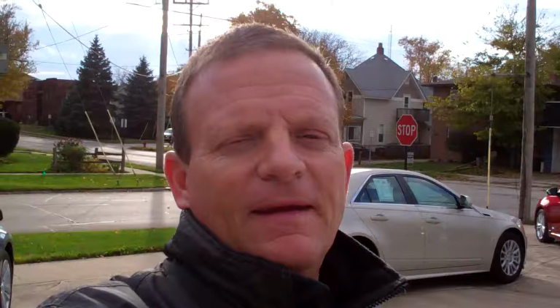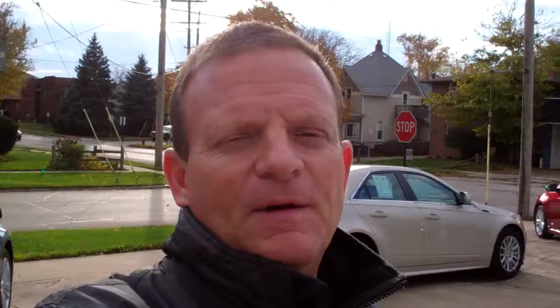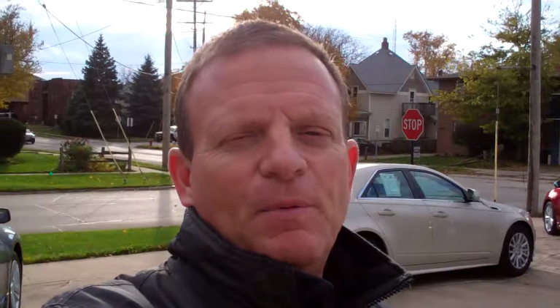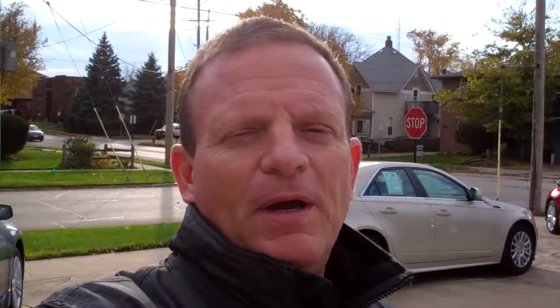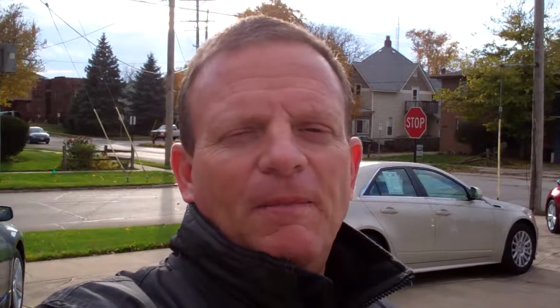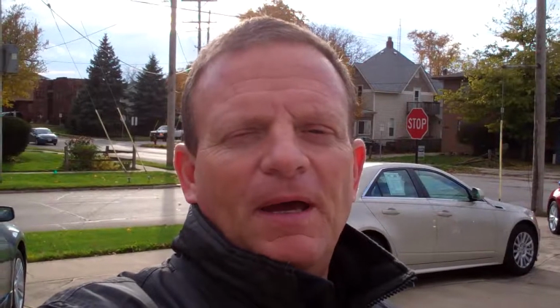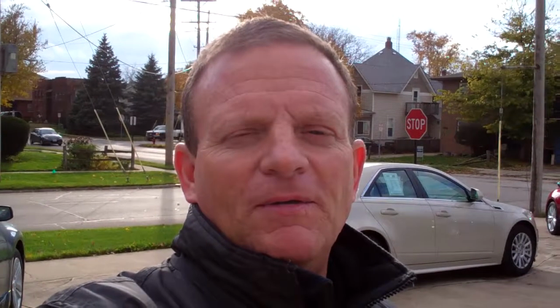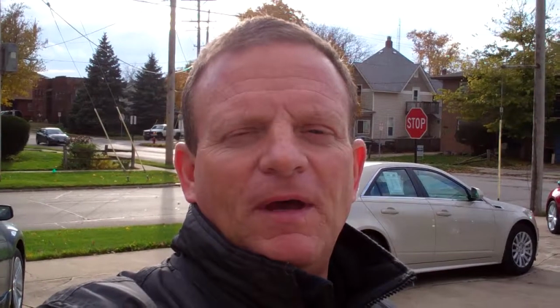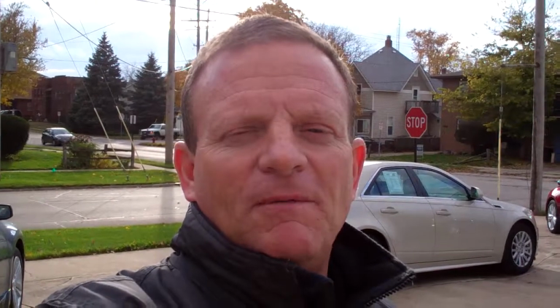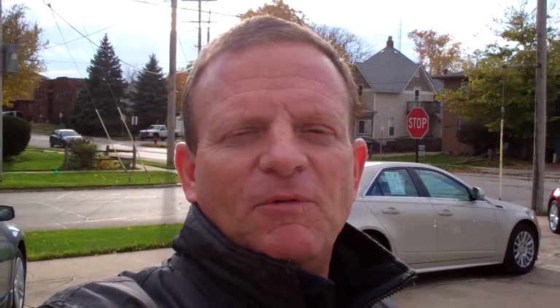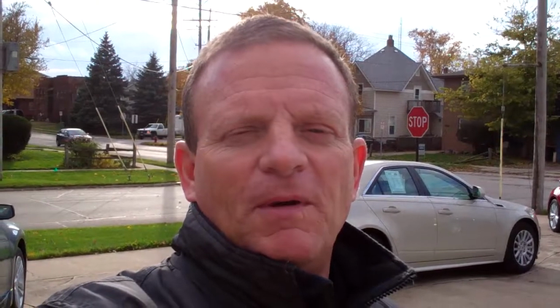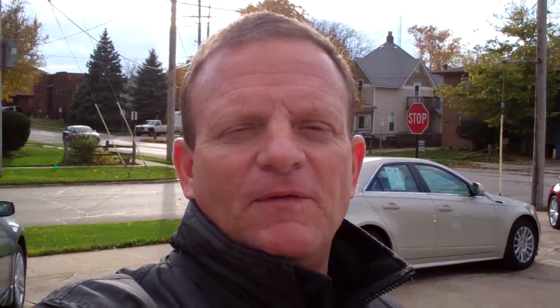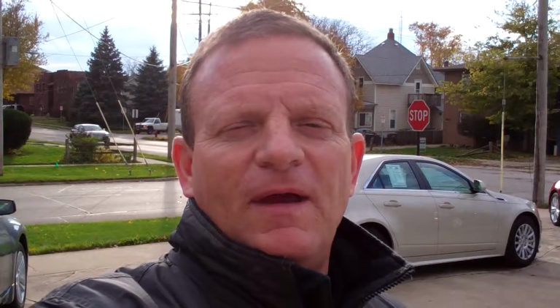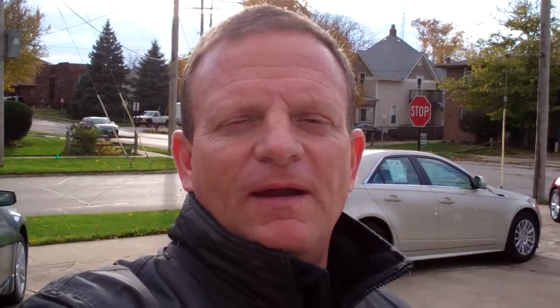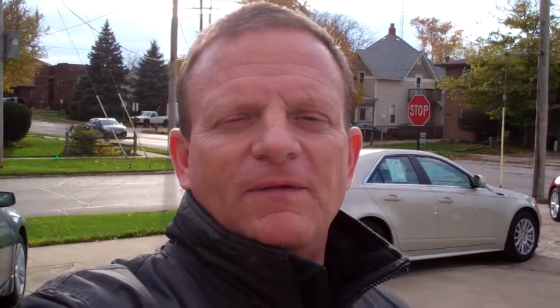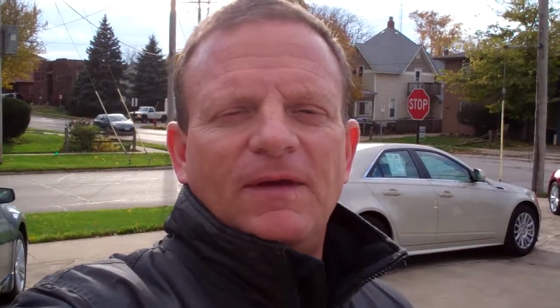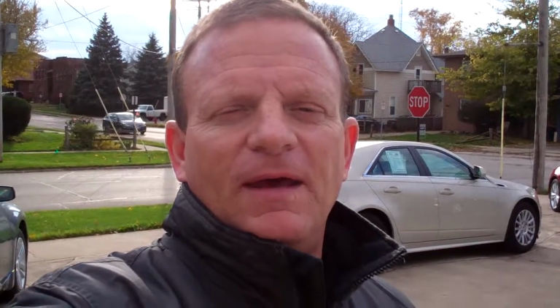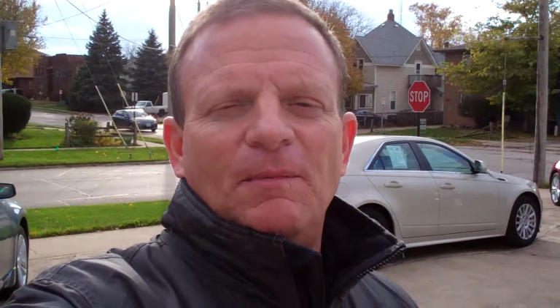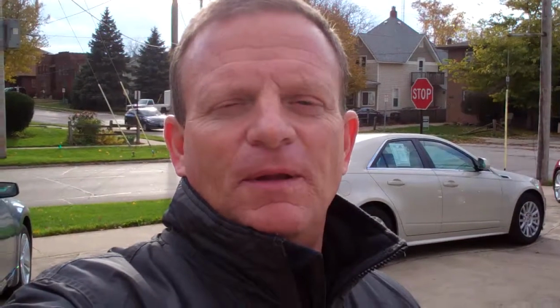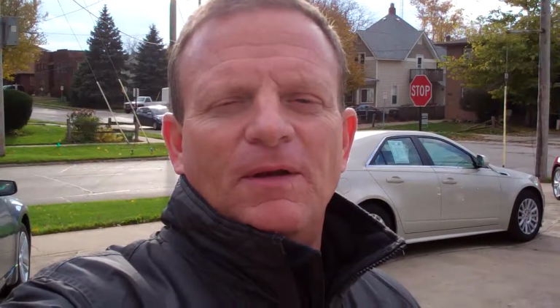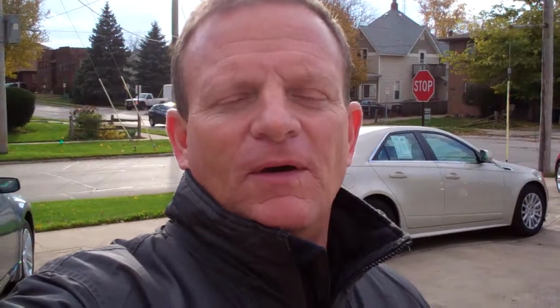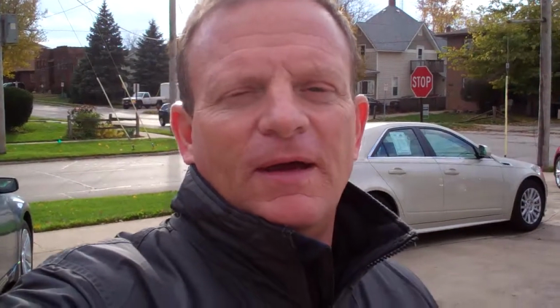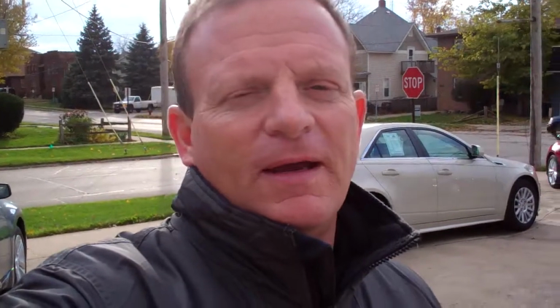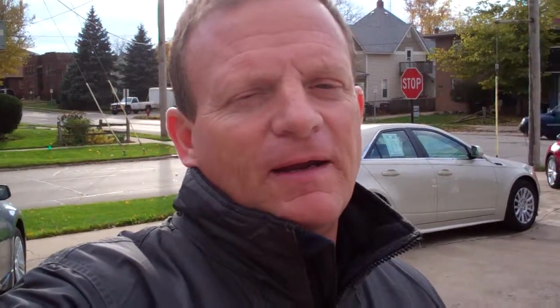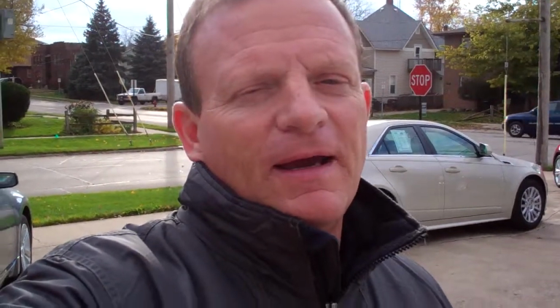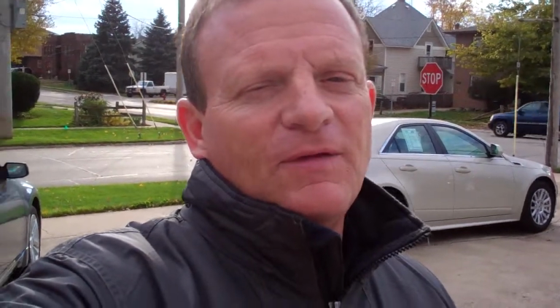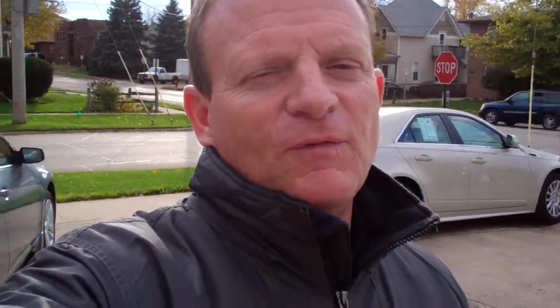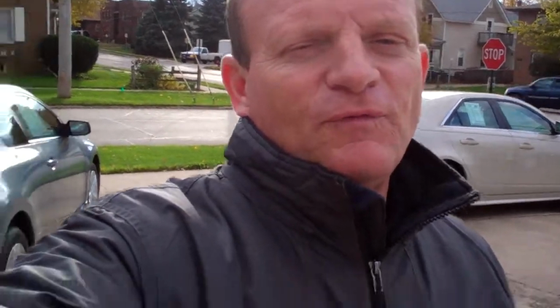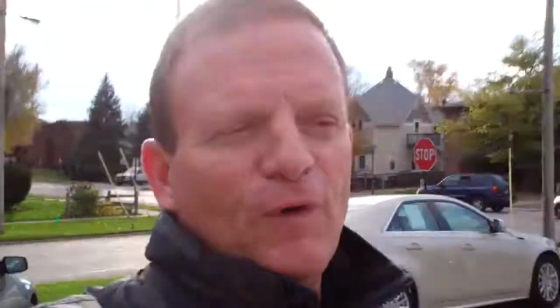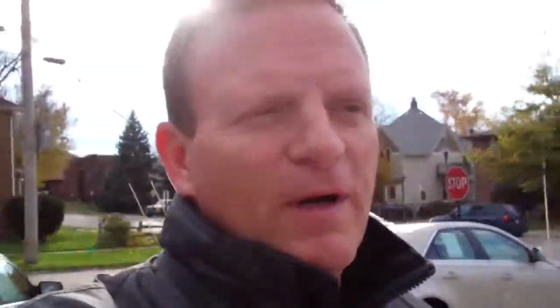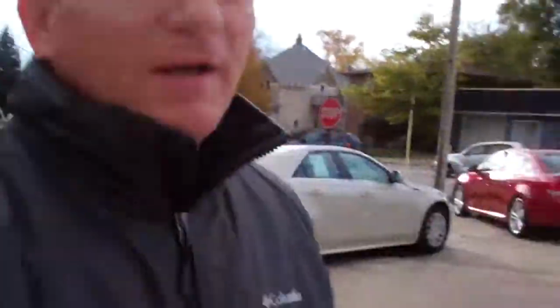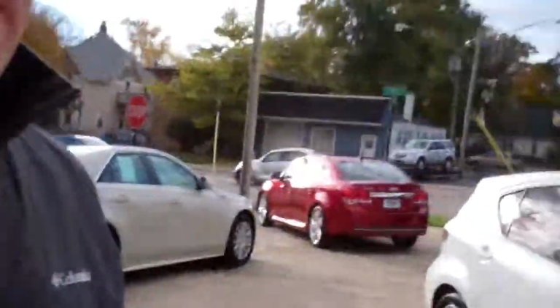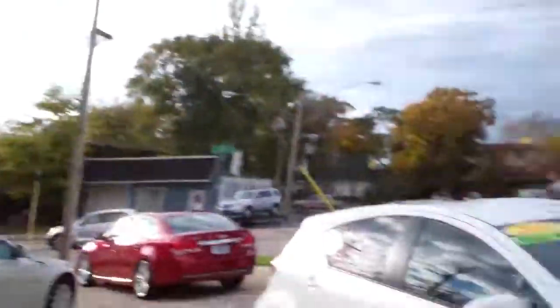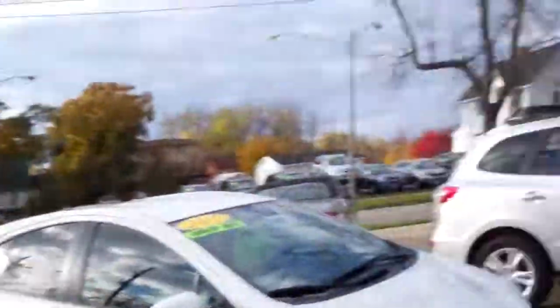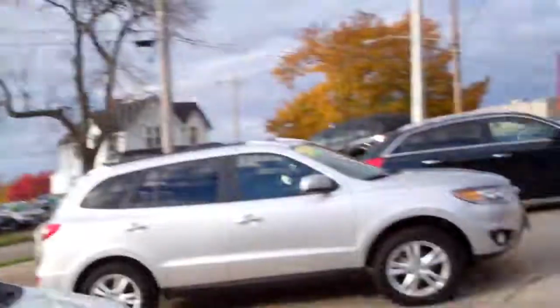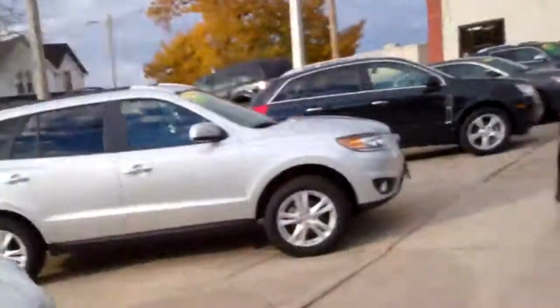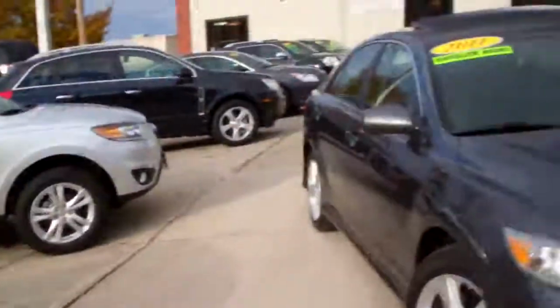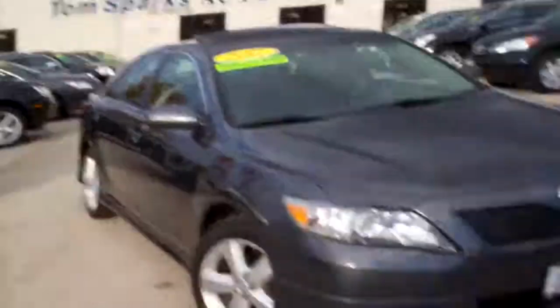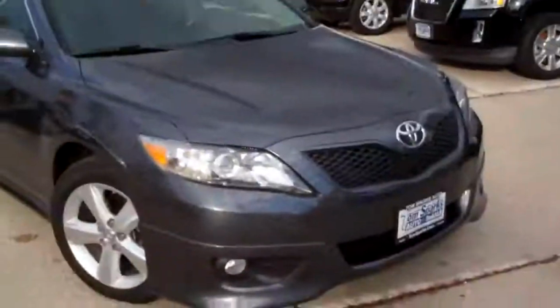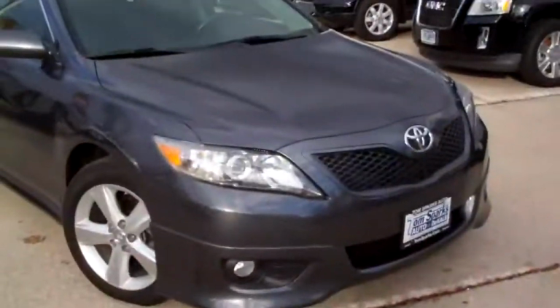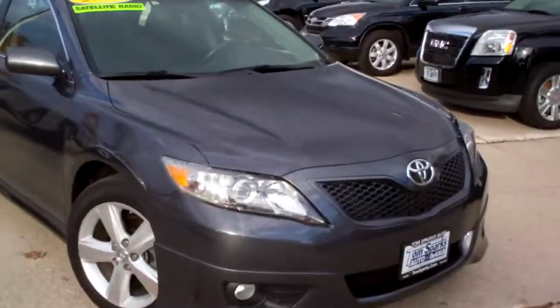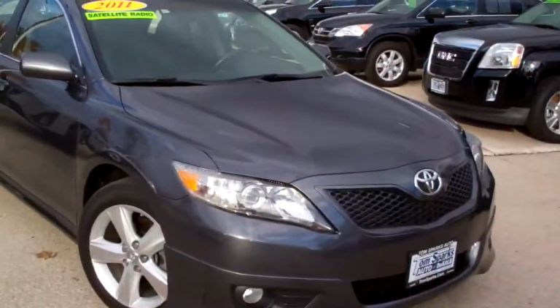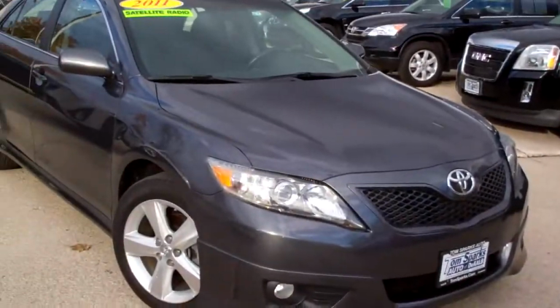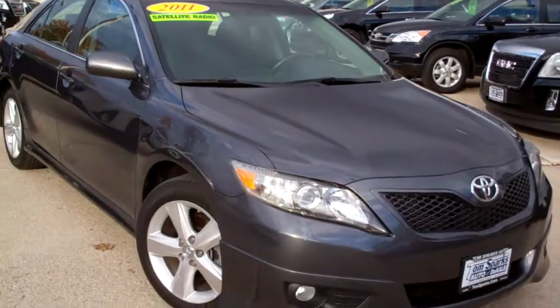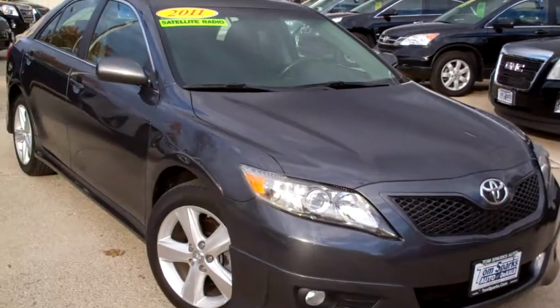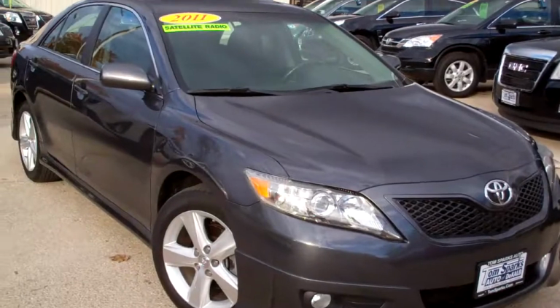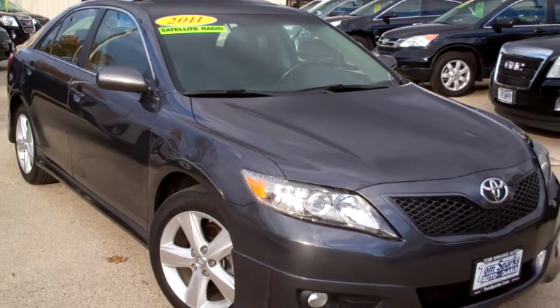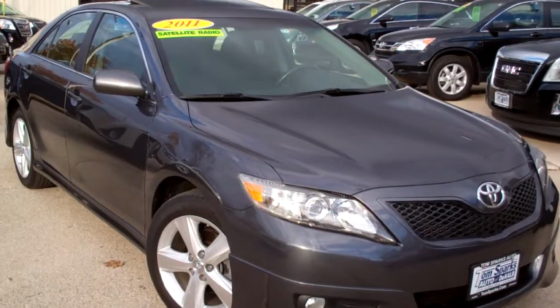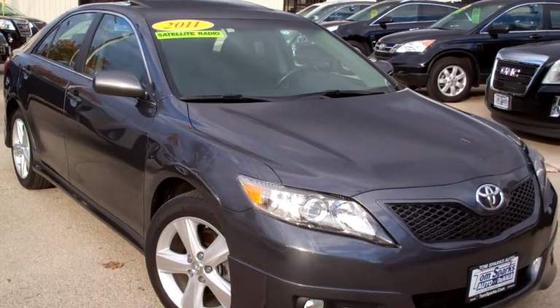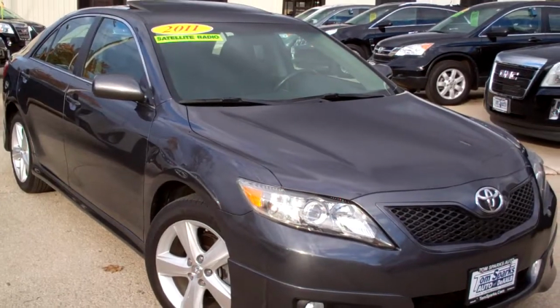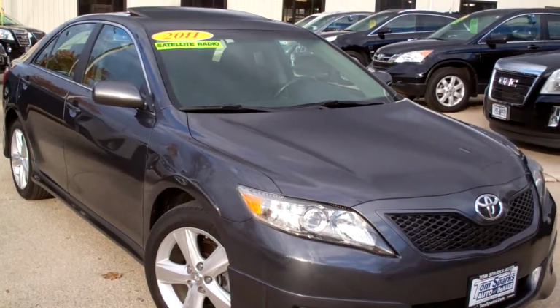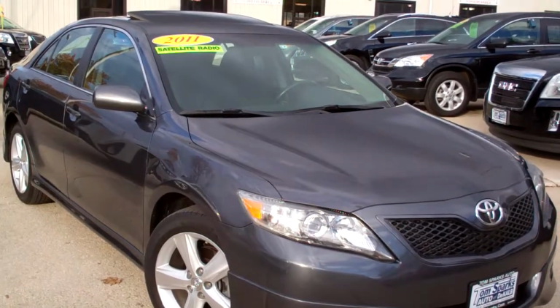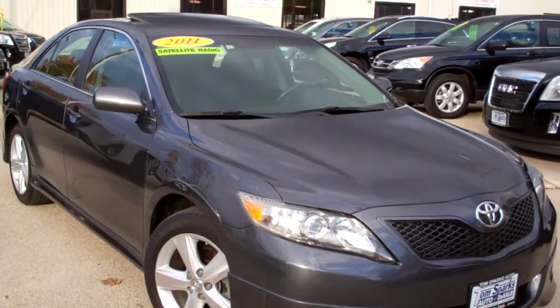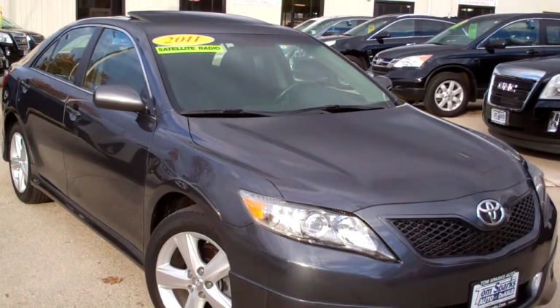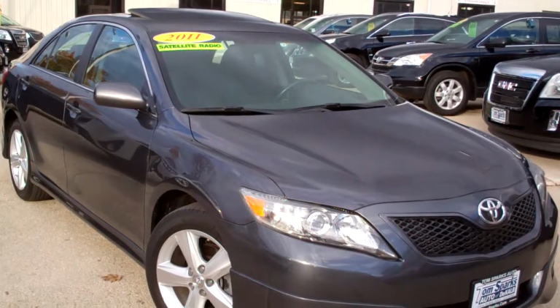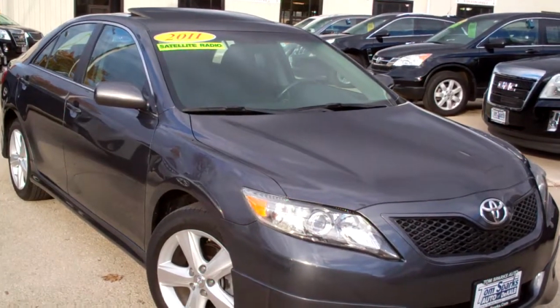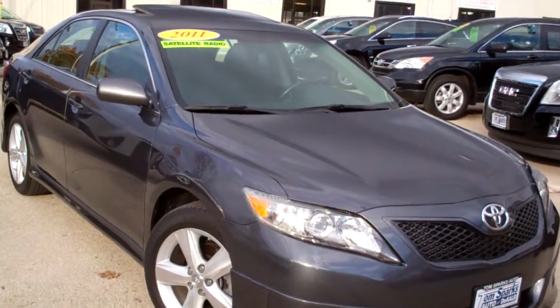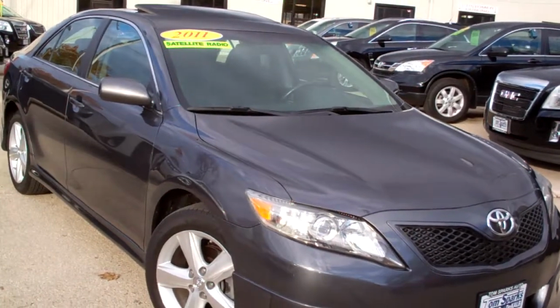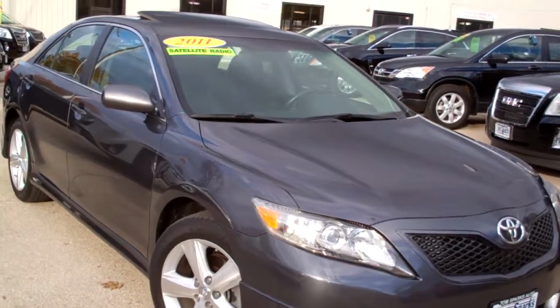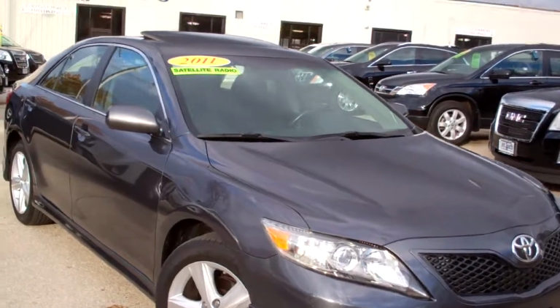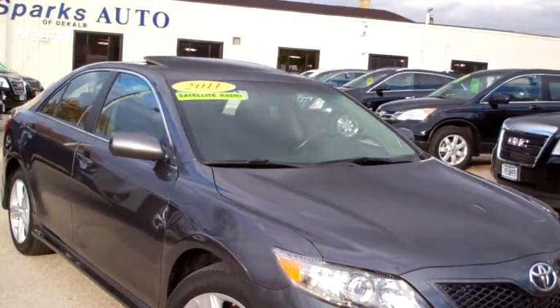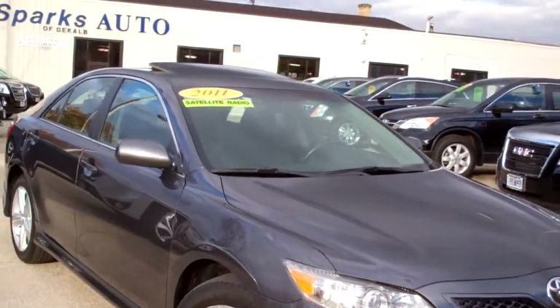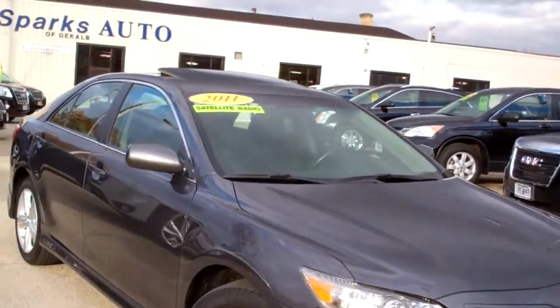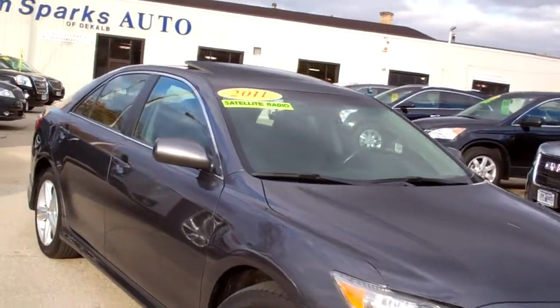Hey there, Brad Mayo, Tom Sparks Auto with DeKalb, Illinois. I've got a nice one for you today — I've got a 2011 Camry SE.